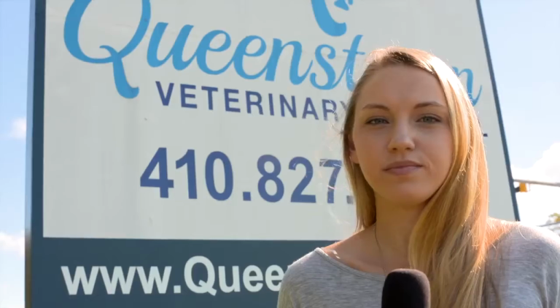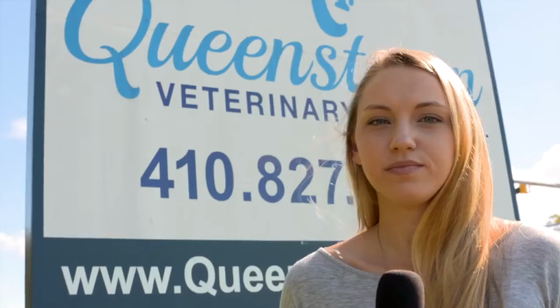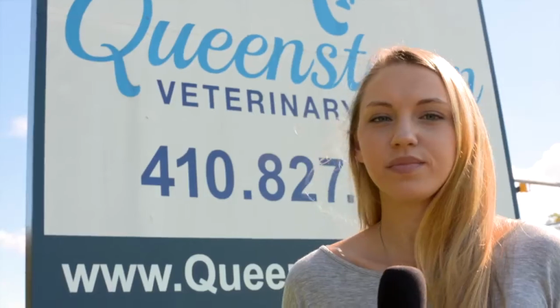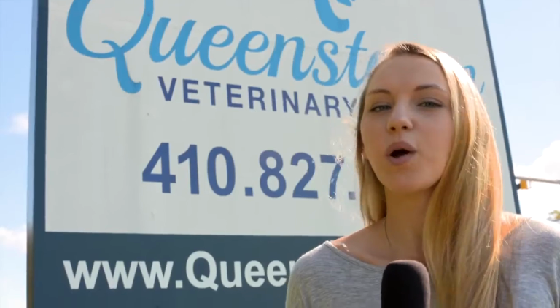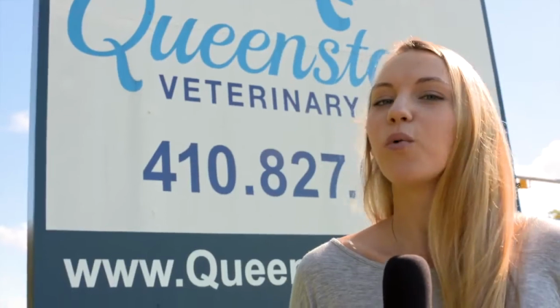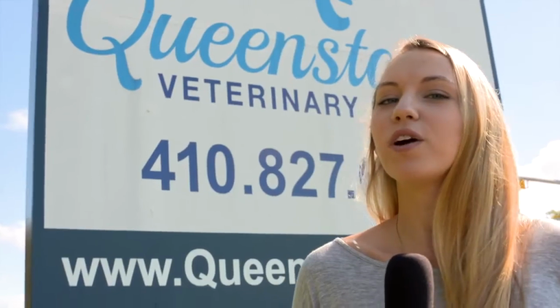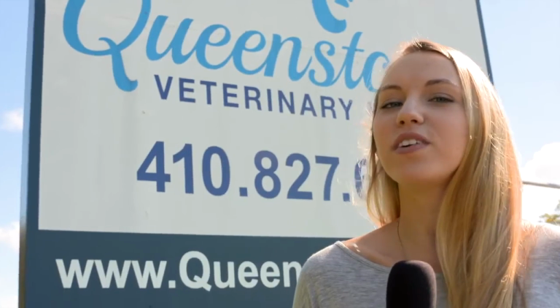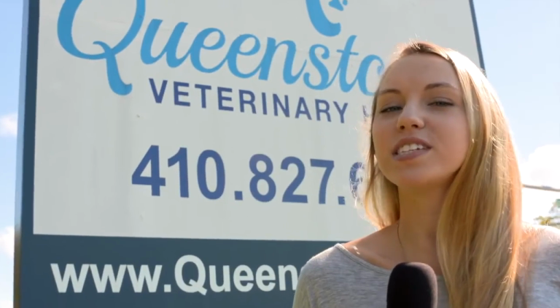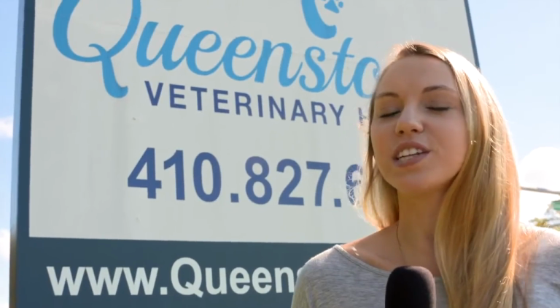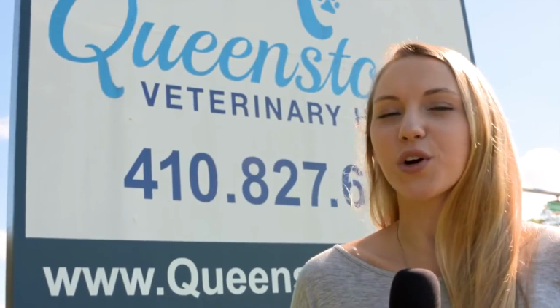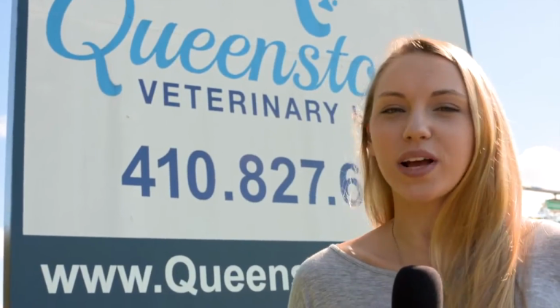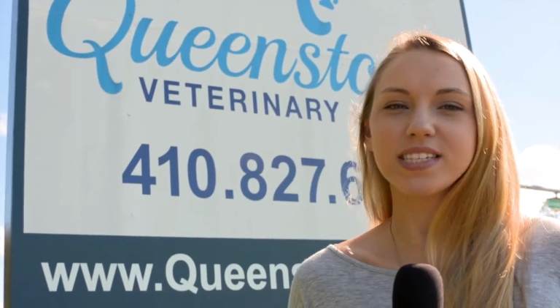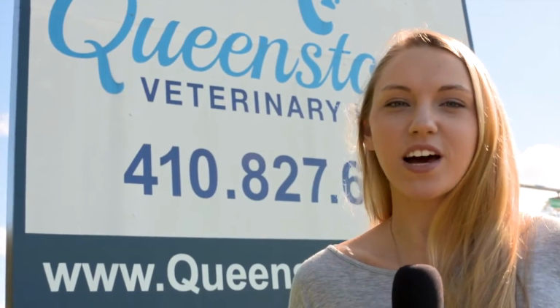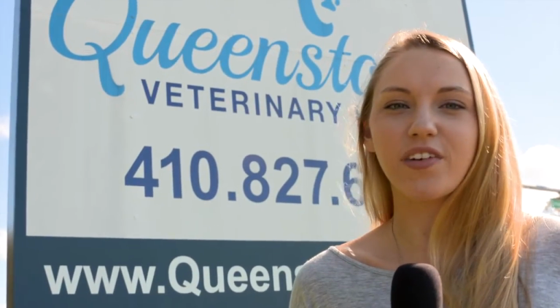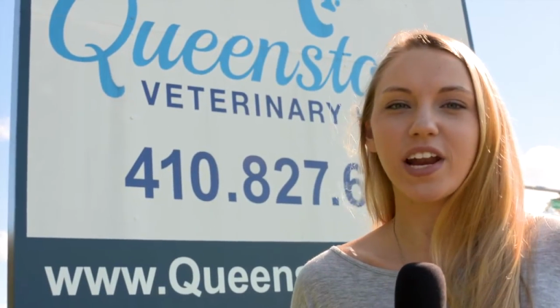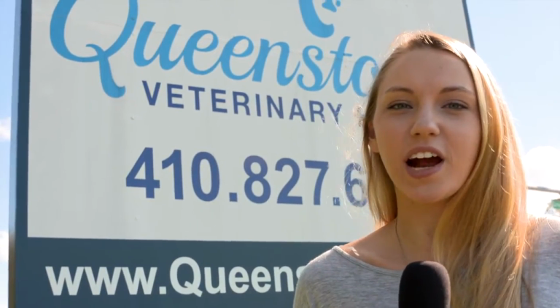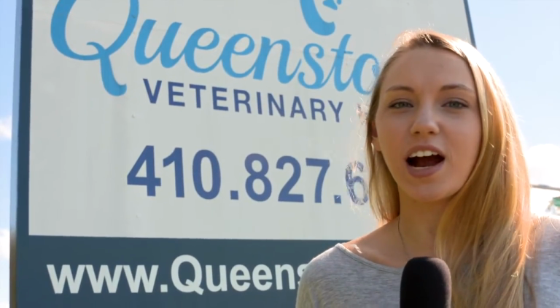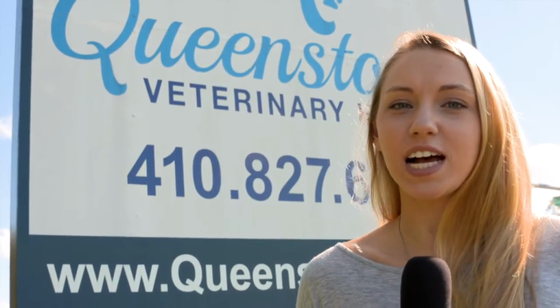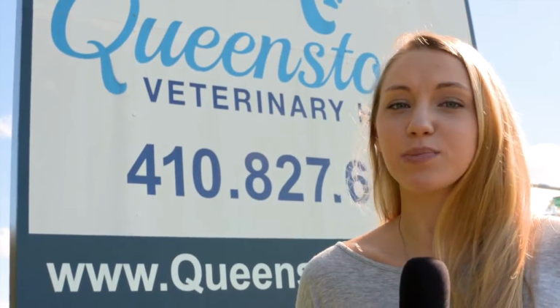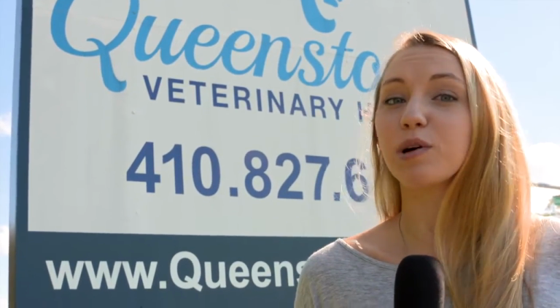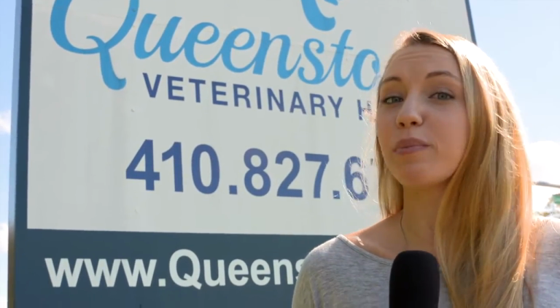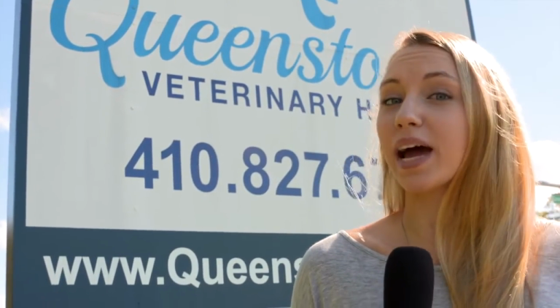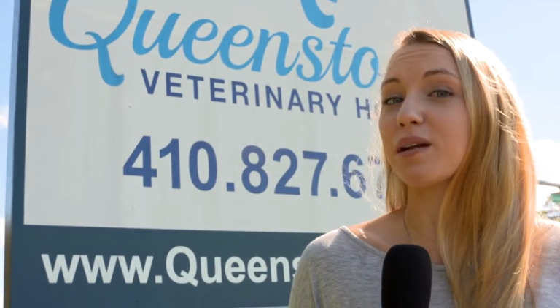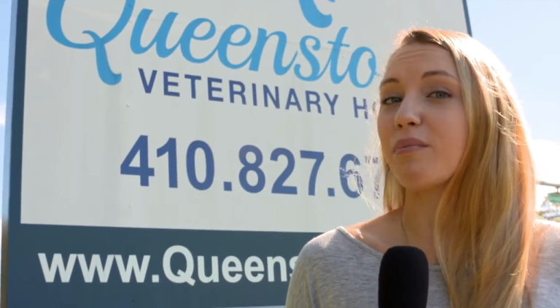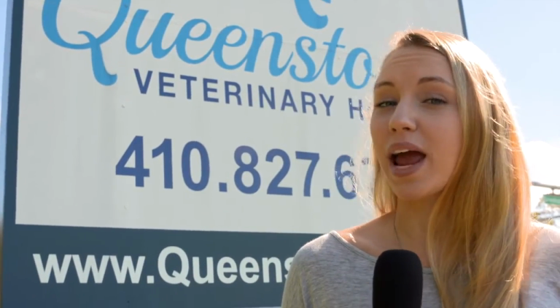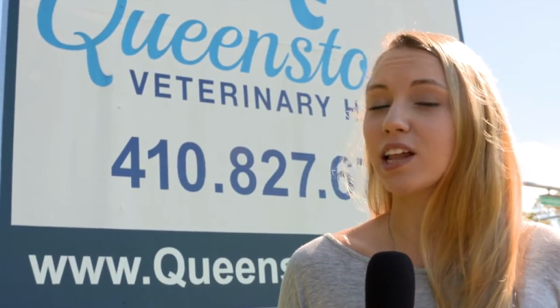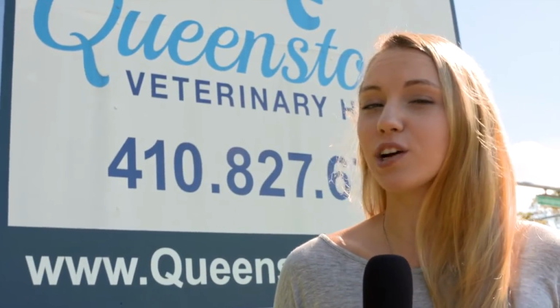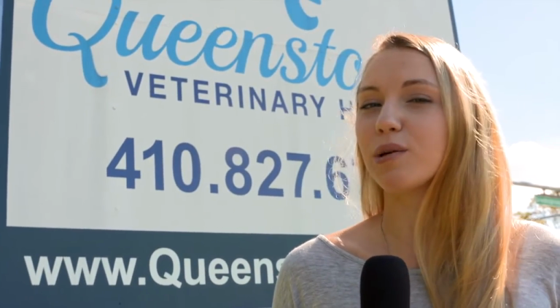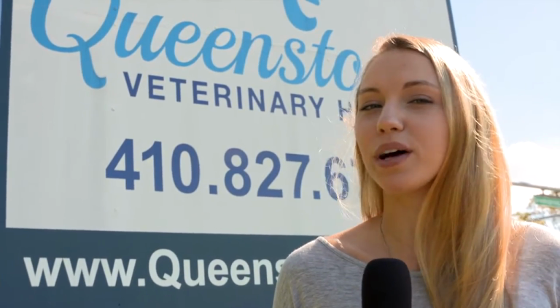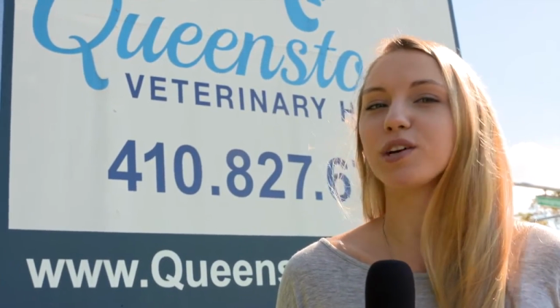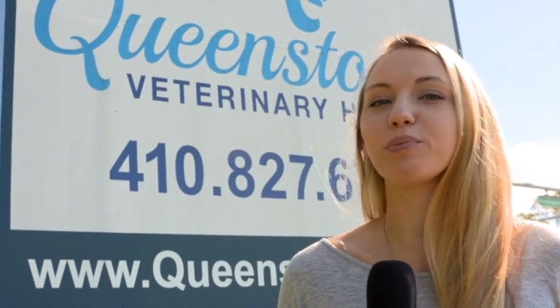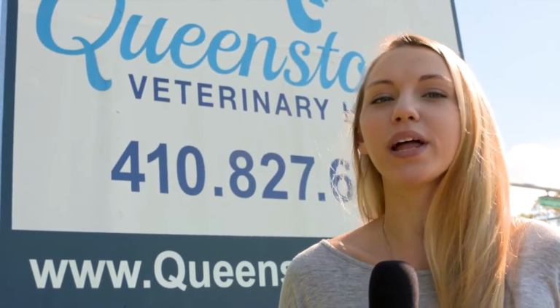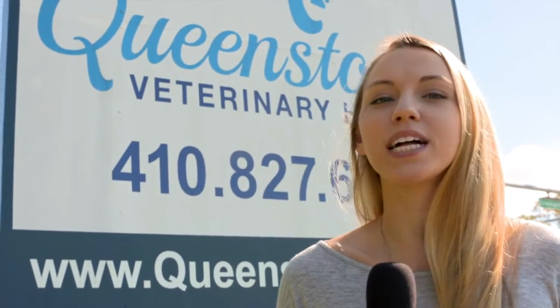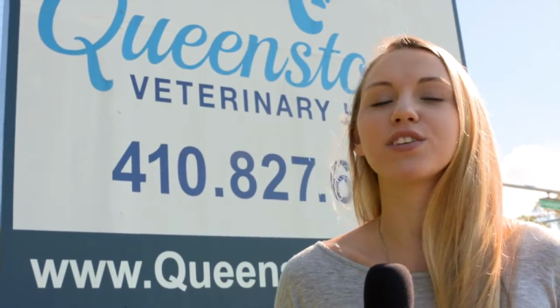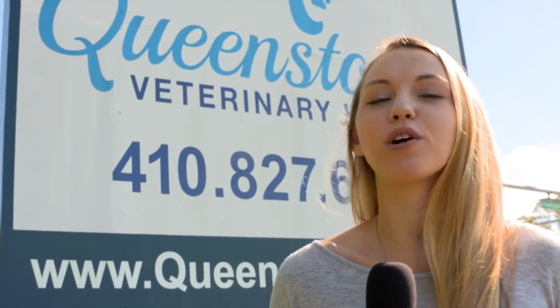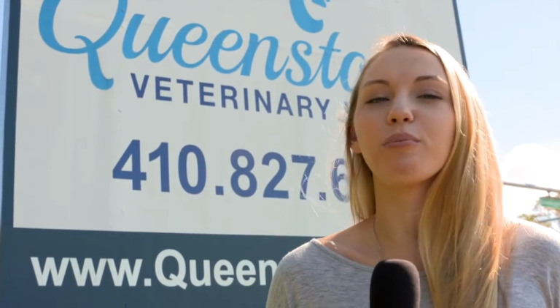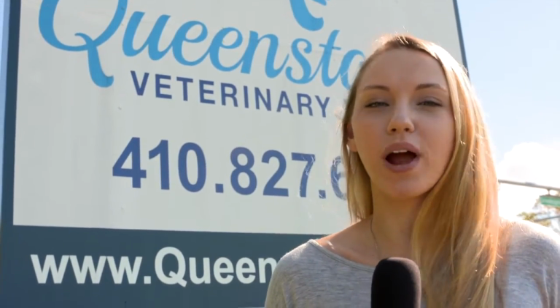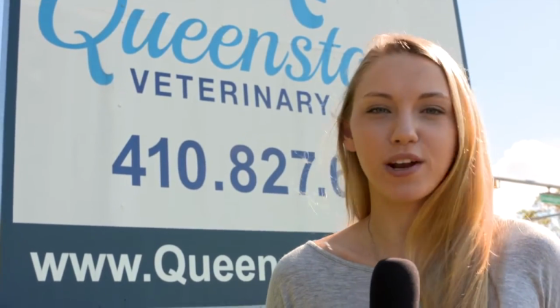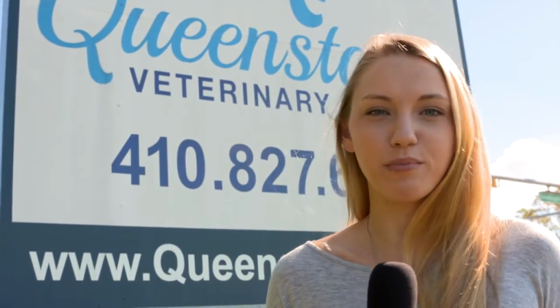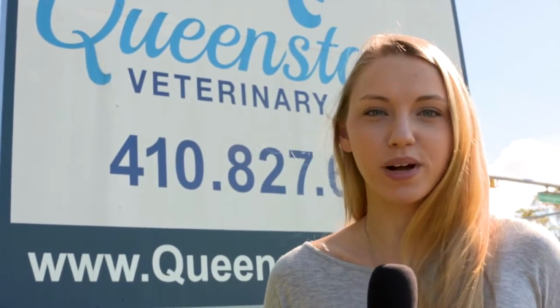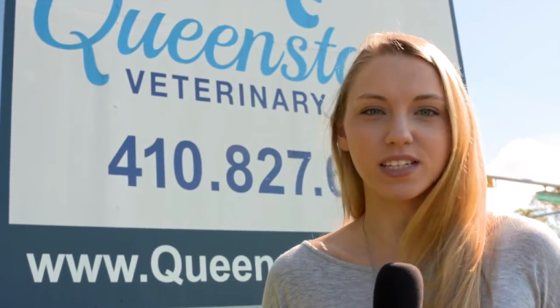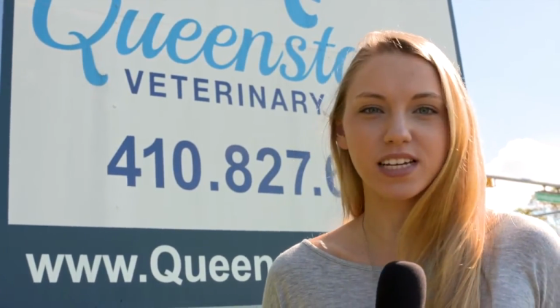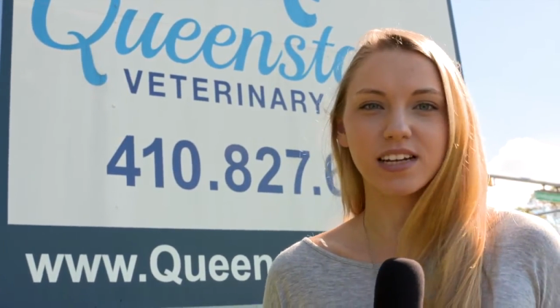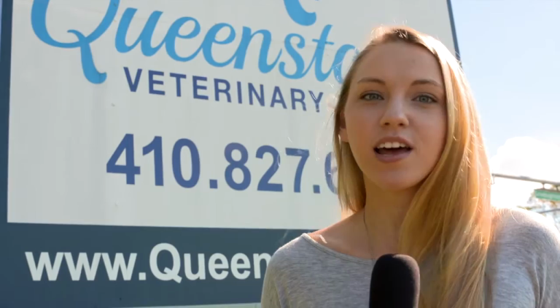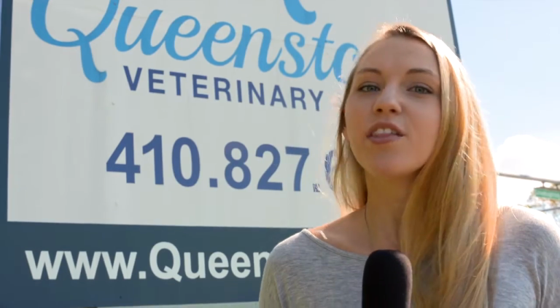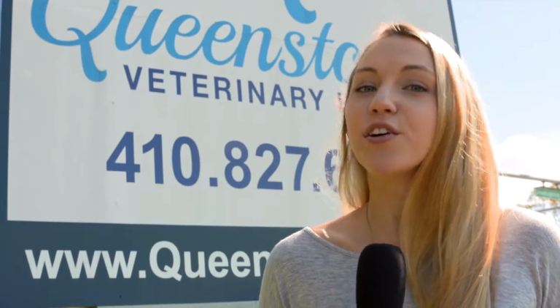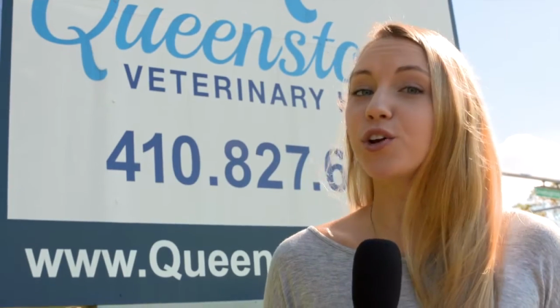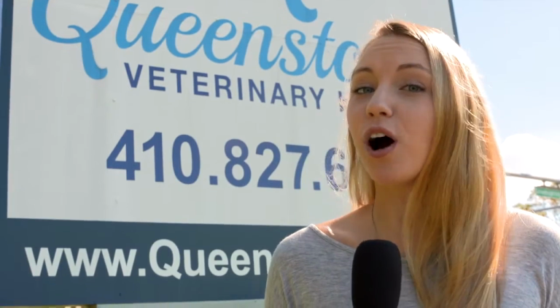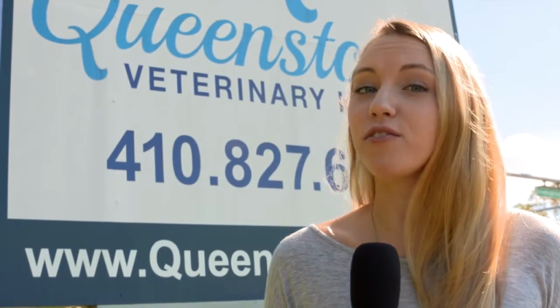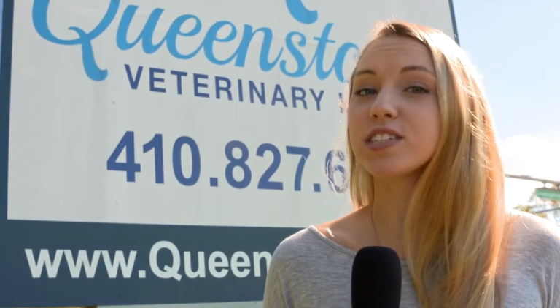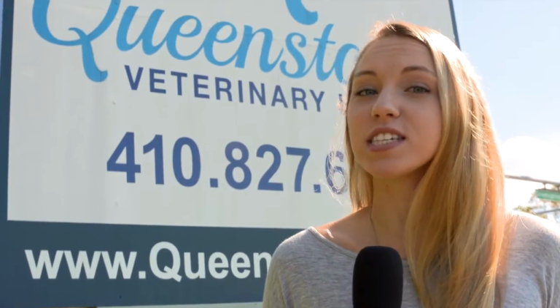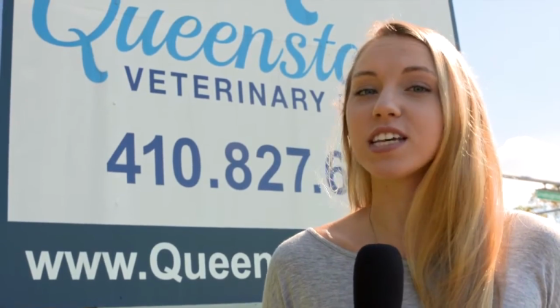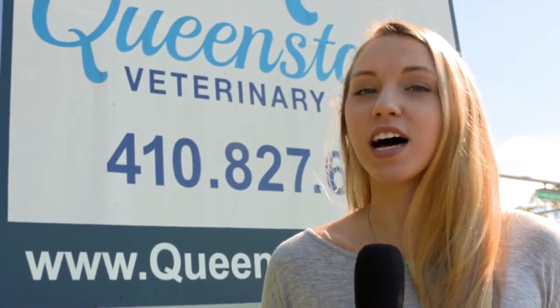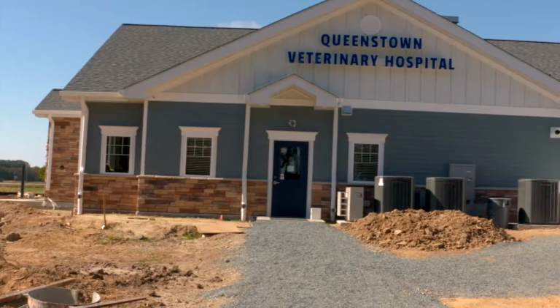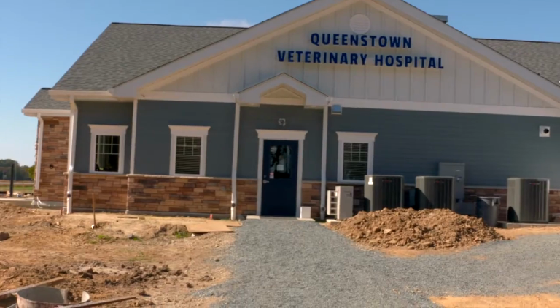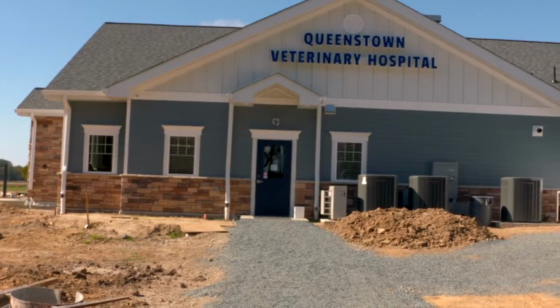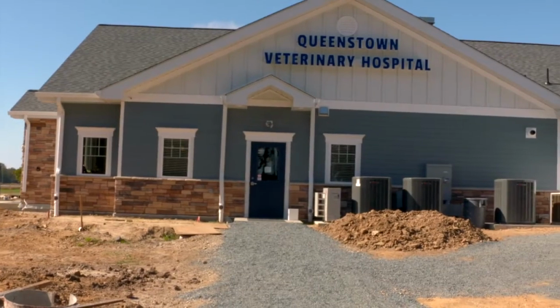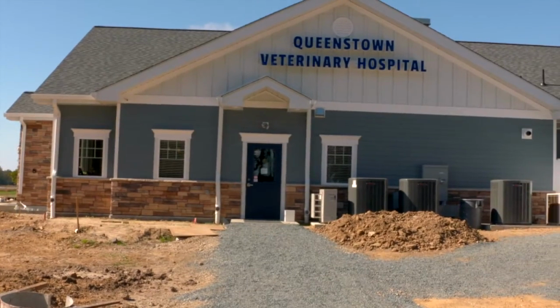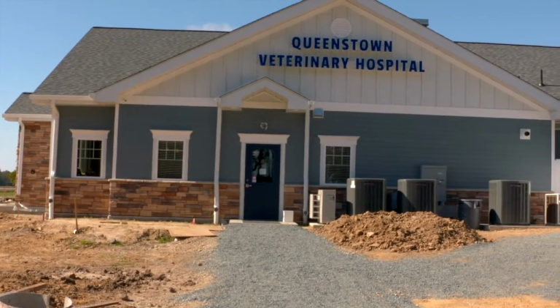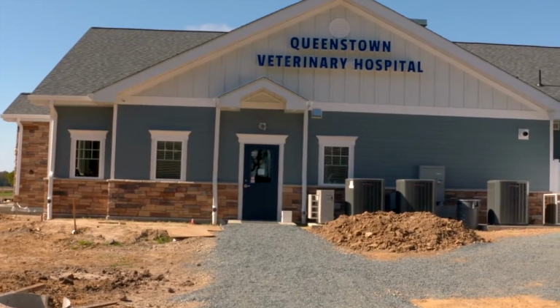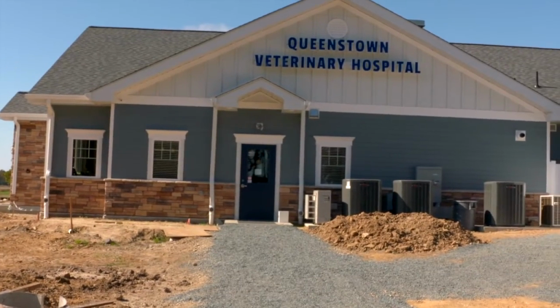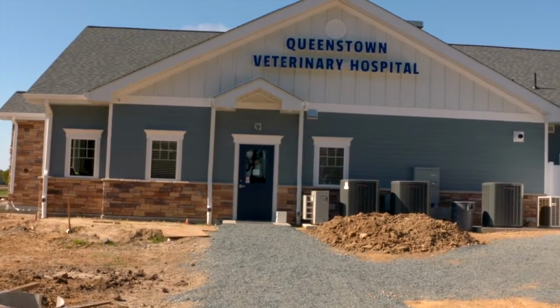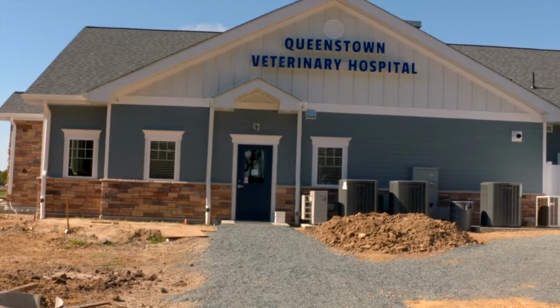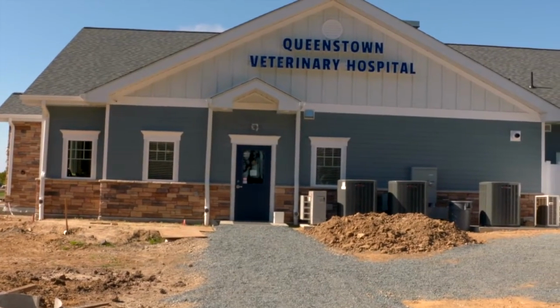We visited the Queenstown Veterinary Hospital back in May to learn about their plans for a brand new building. The new office is done and we're back to check it out.